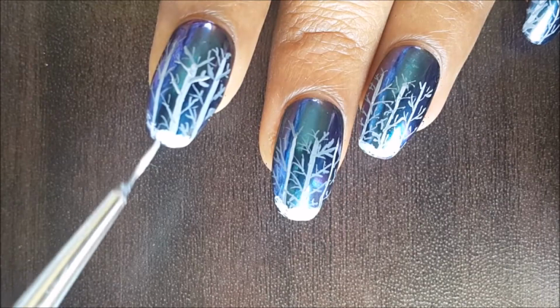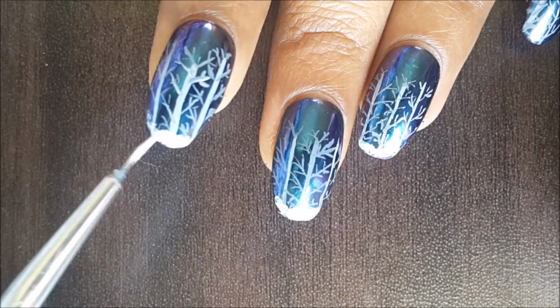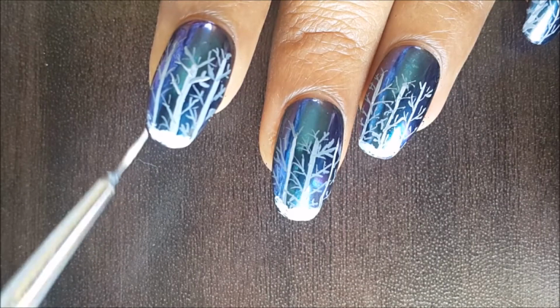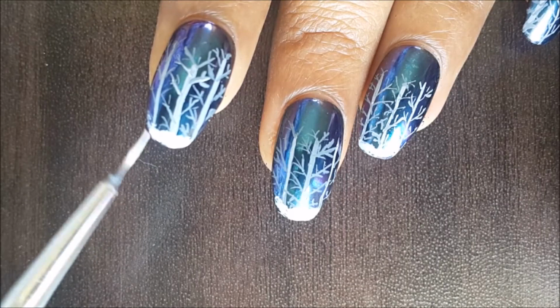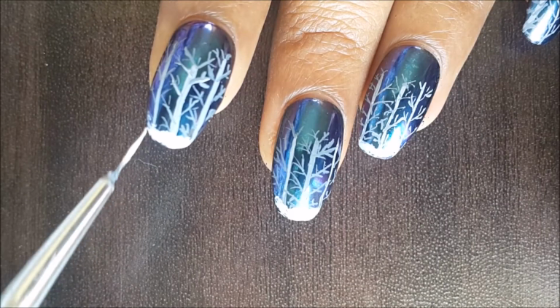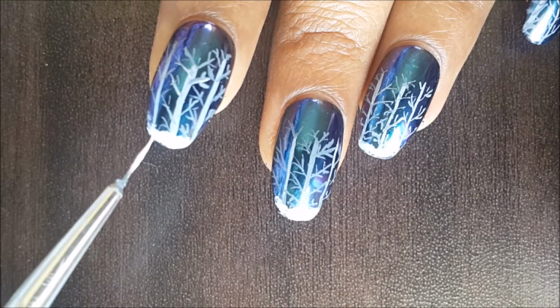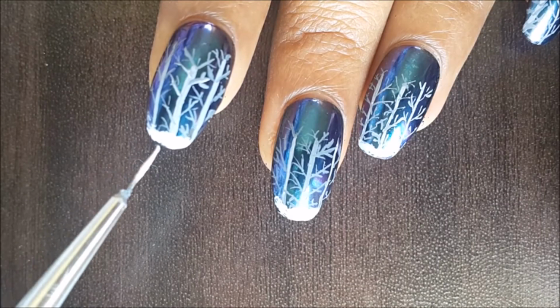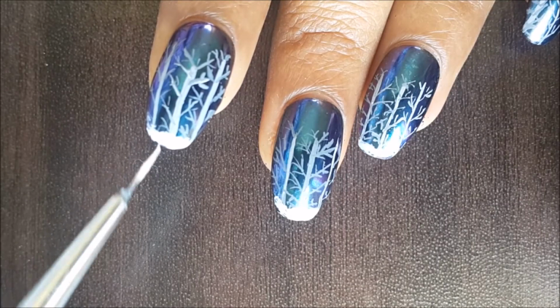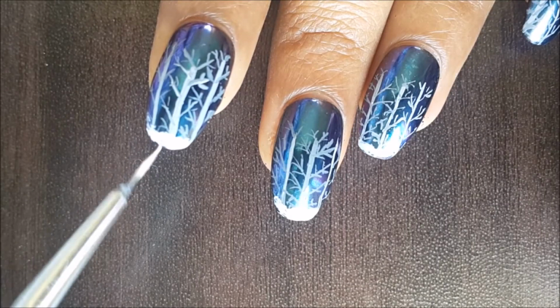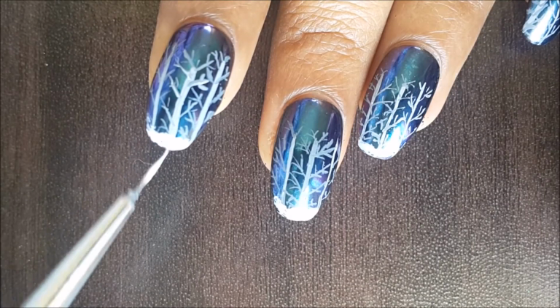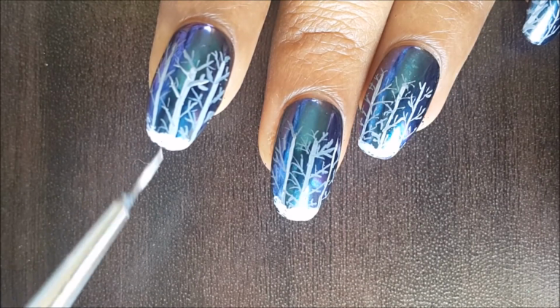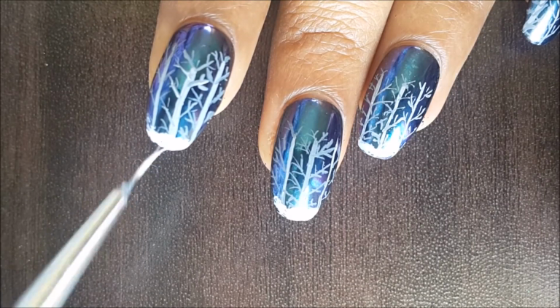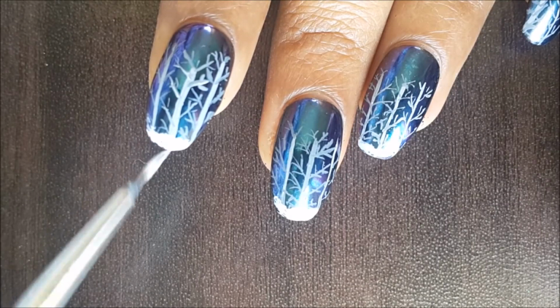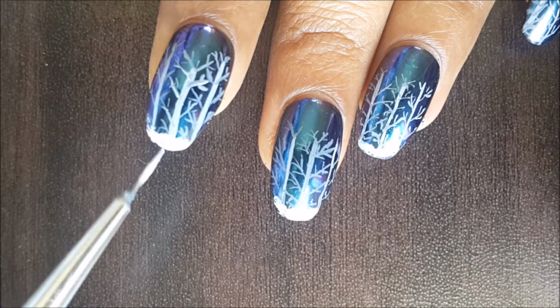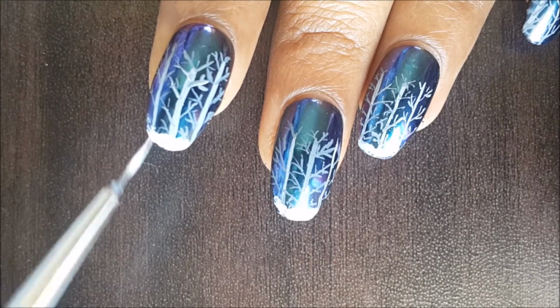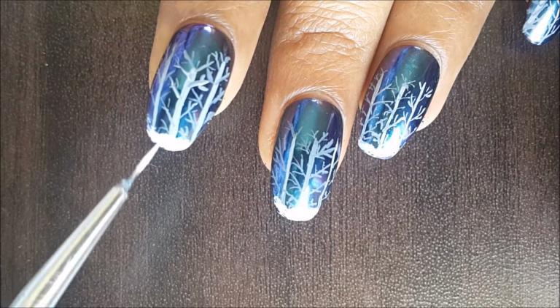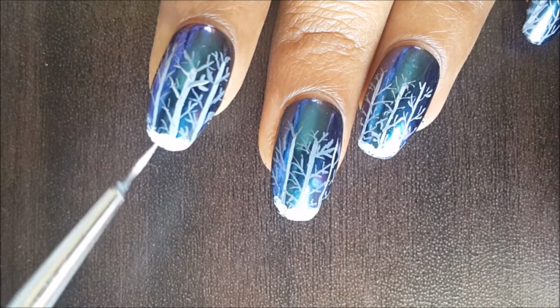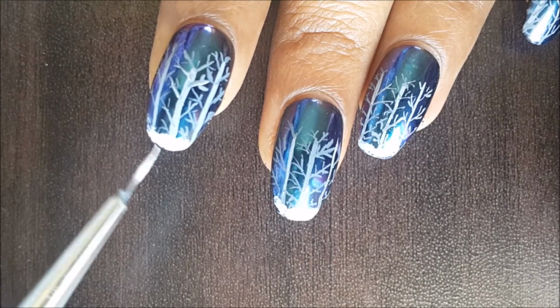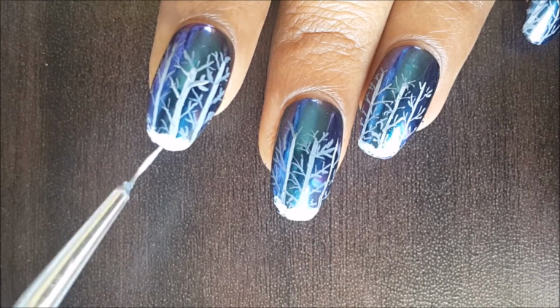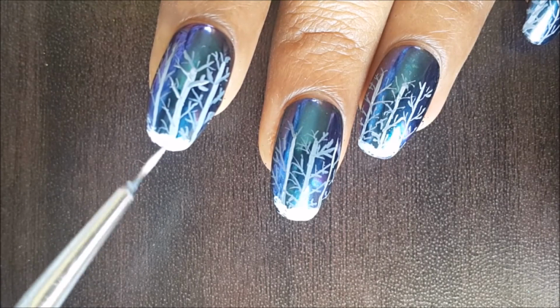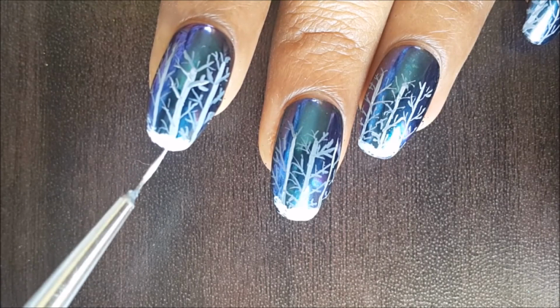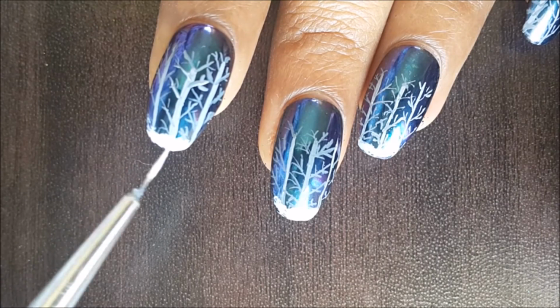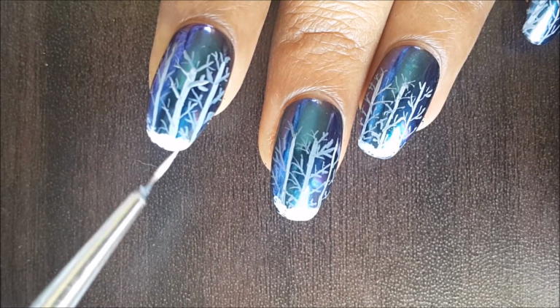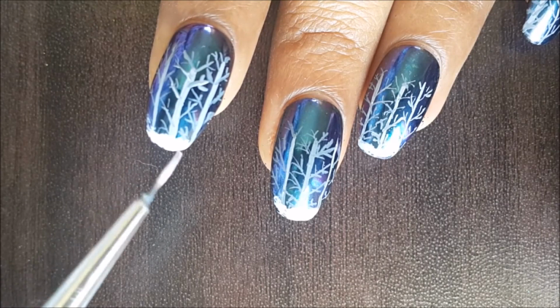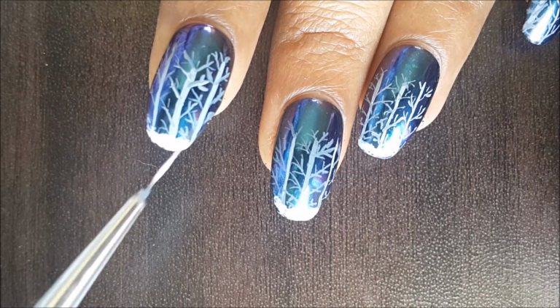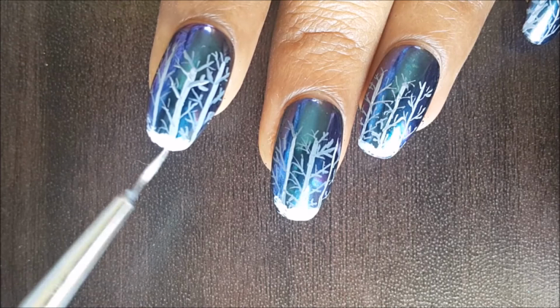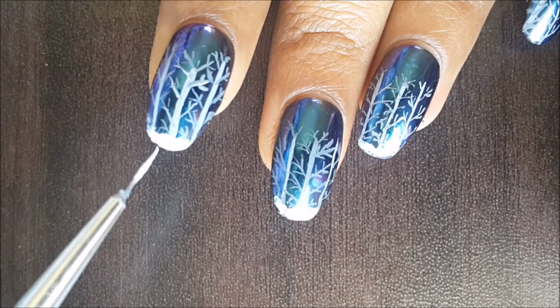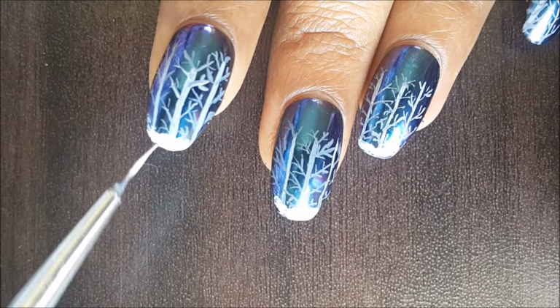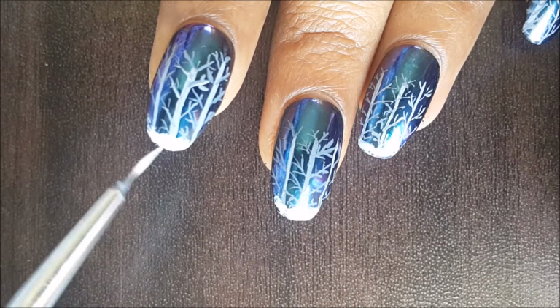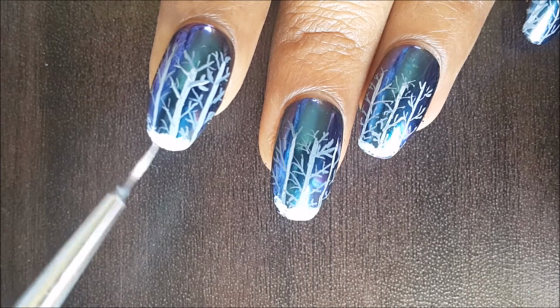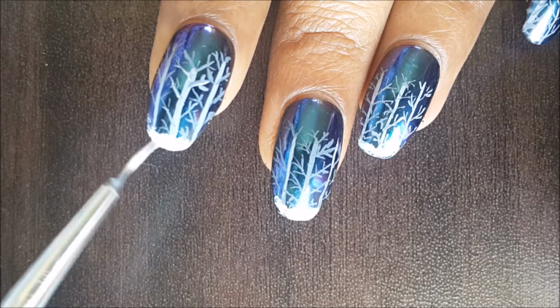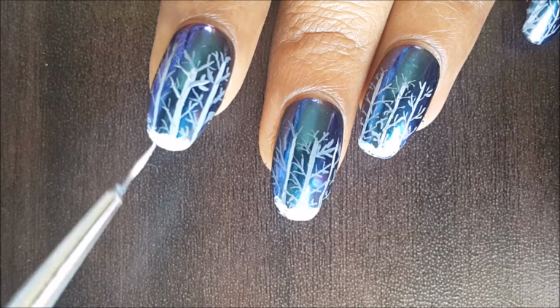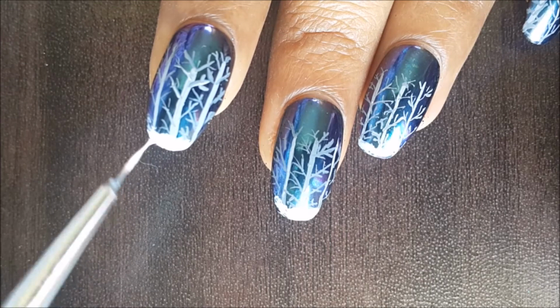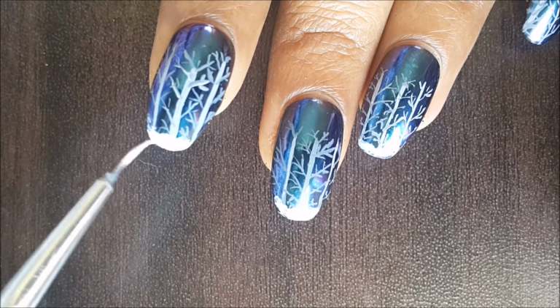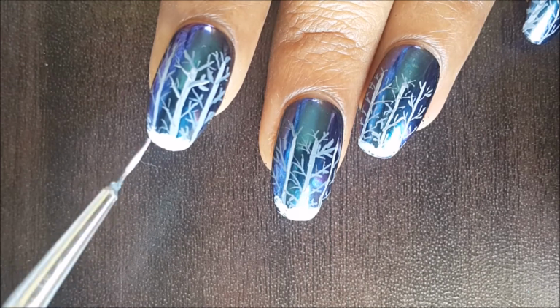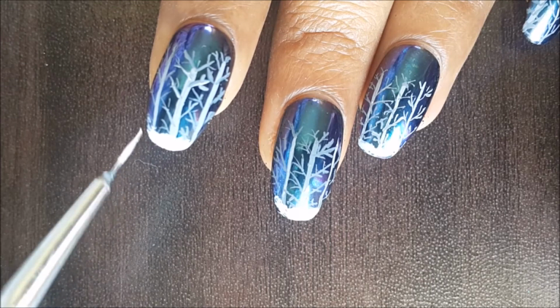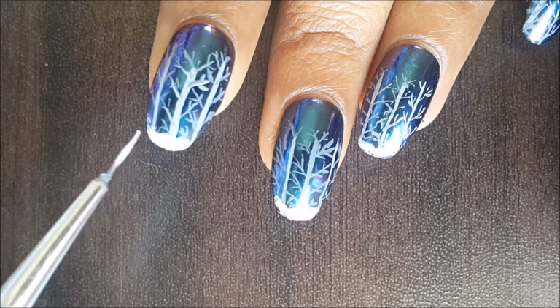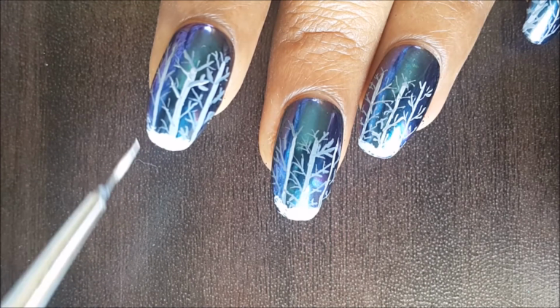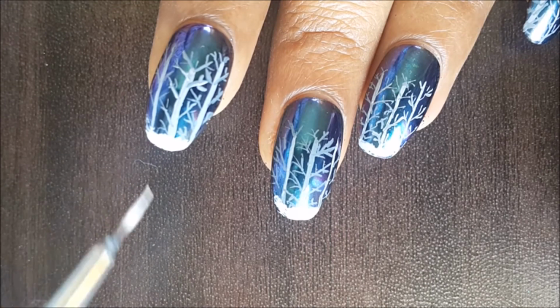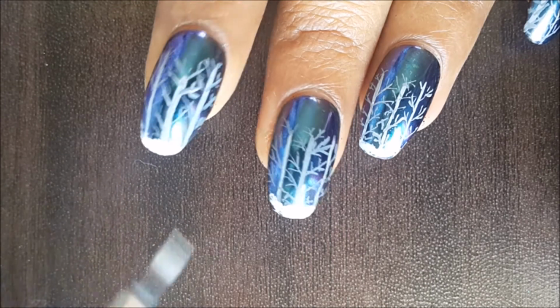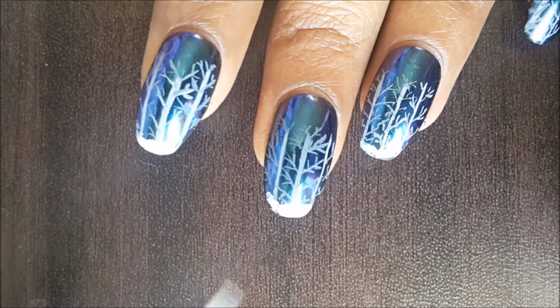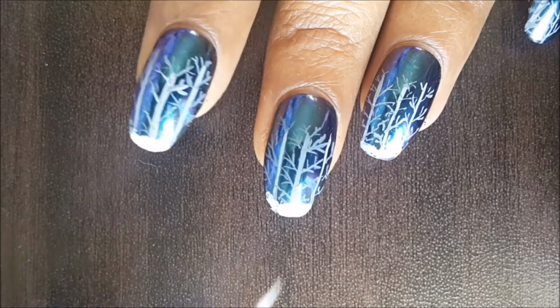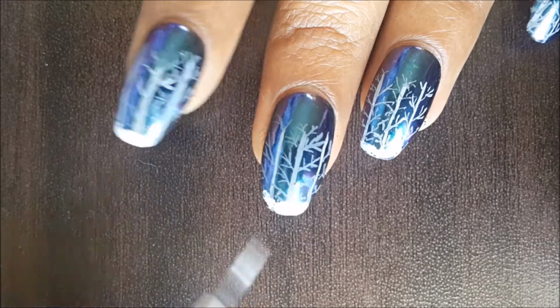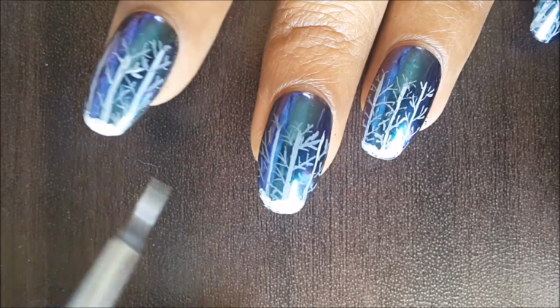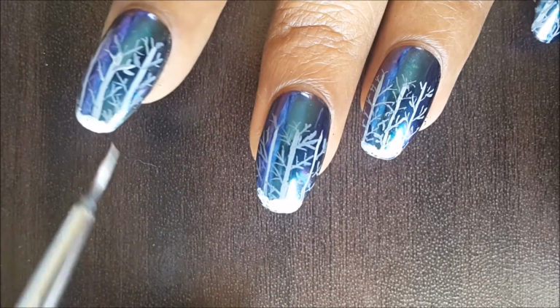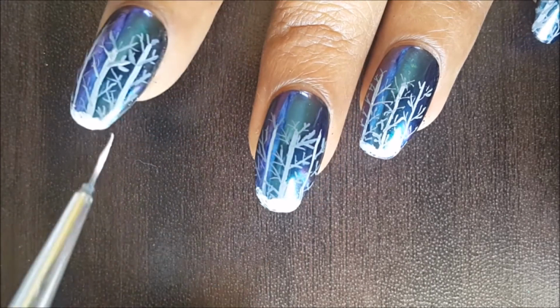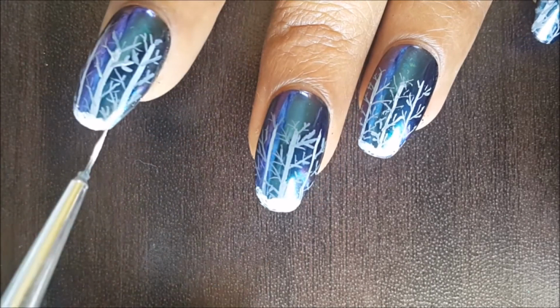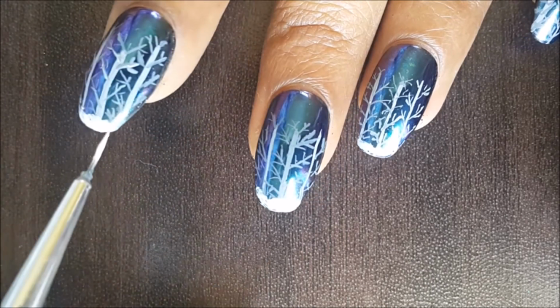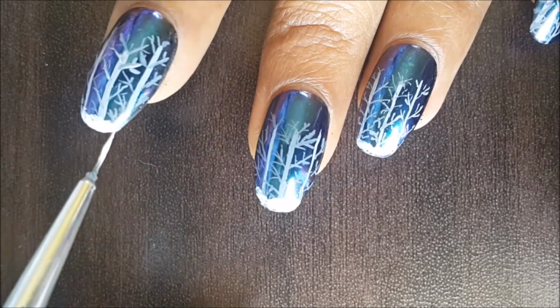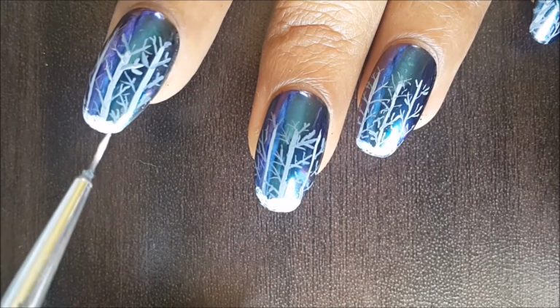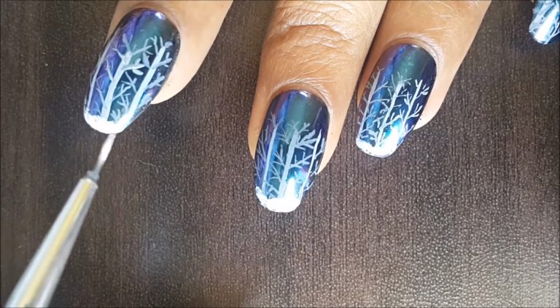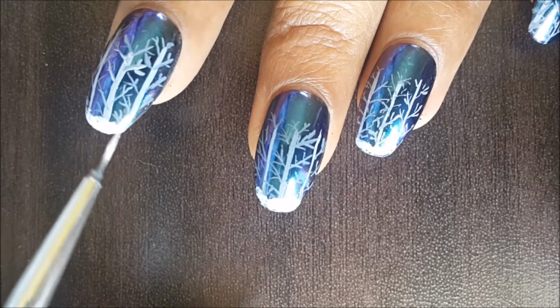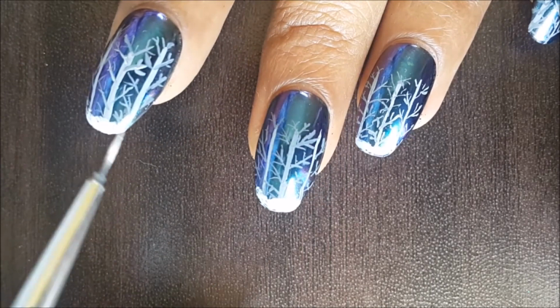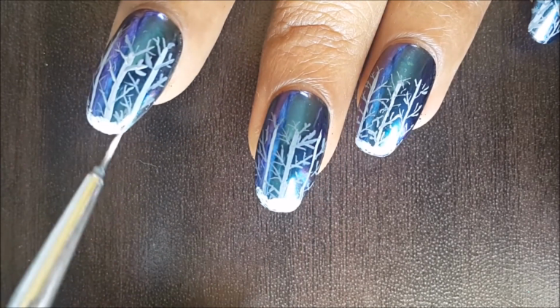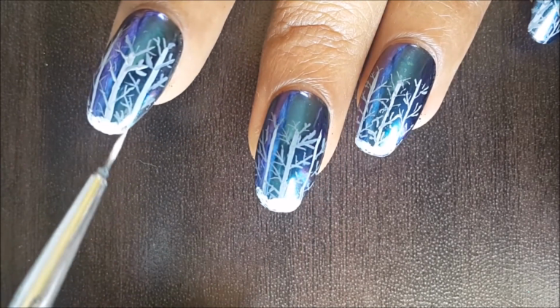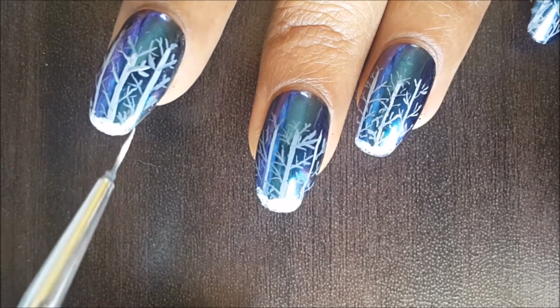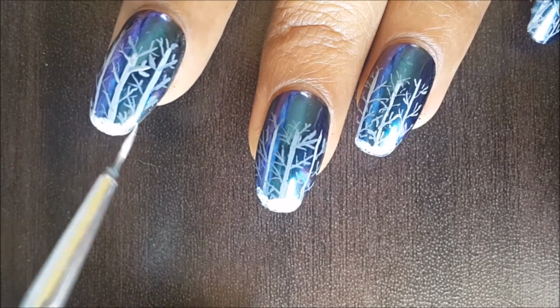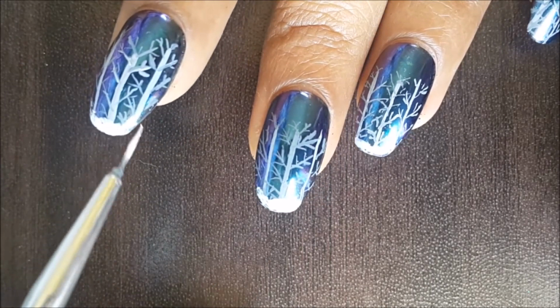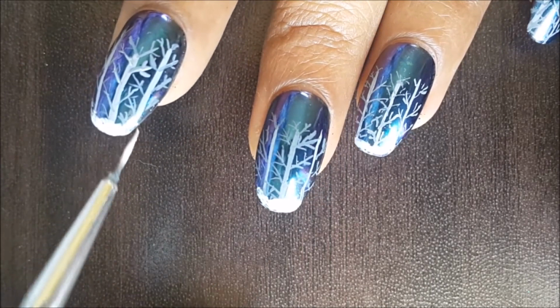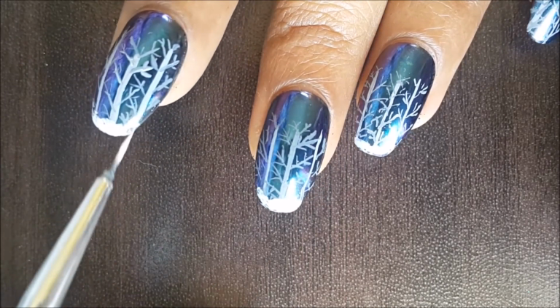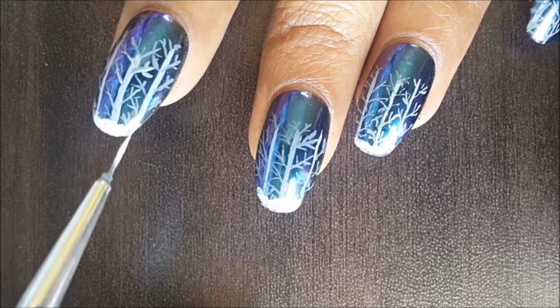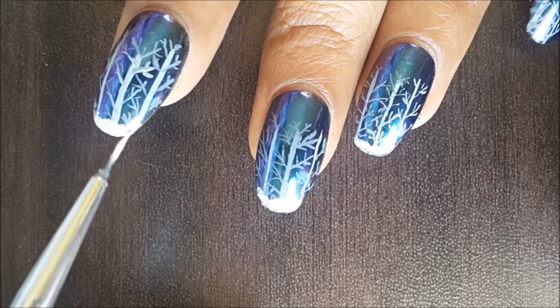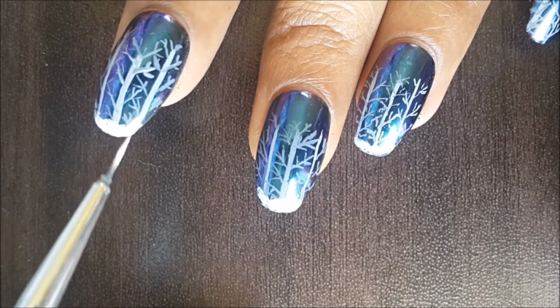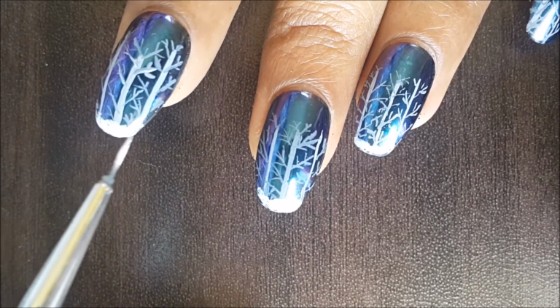Add some white paint on the very tip of your nails to represent the snow fallen on the ground.